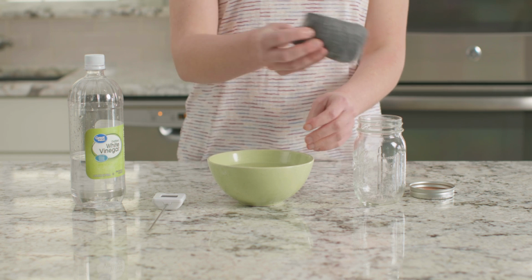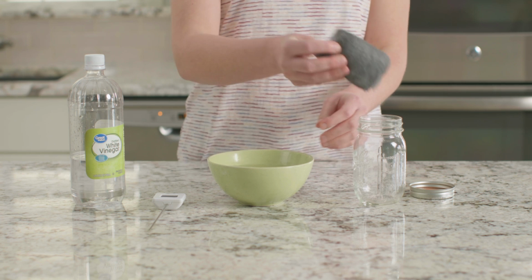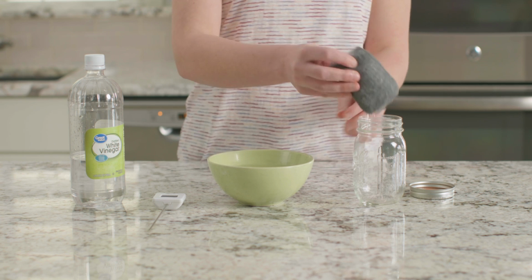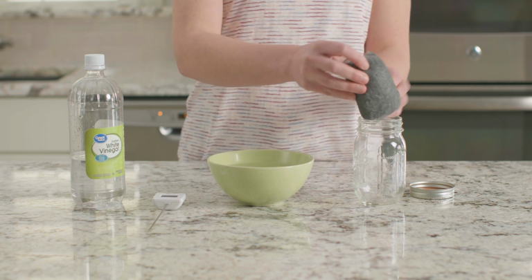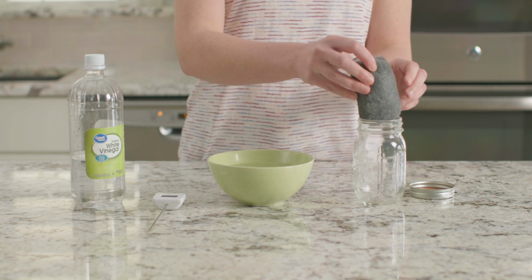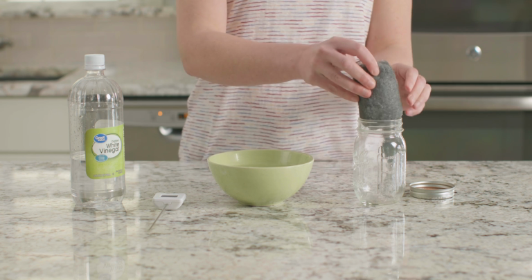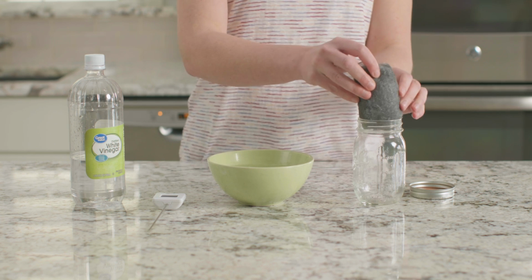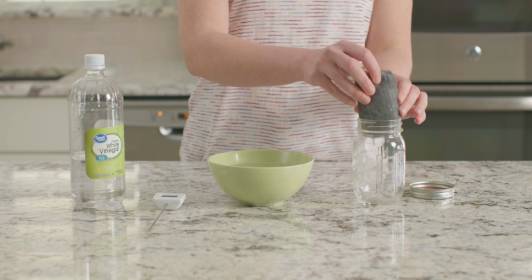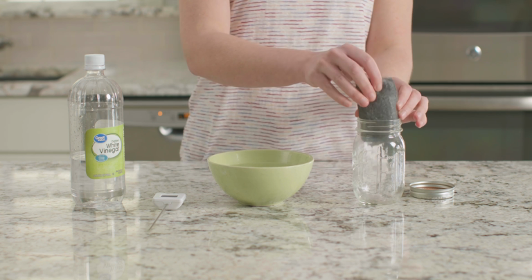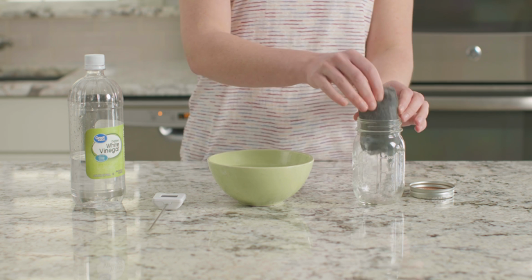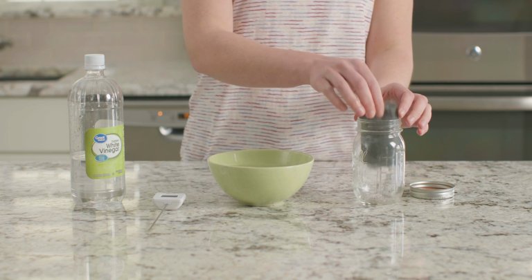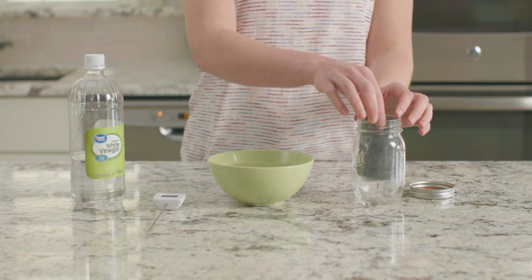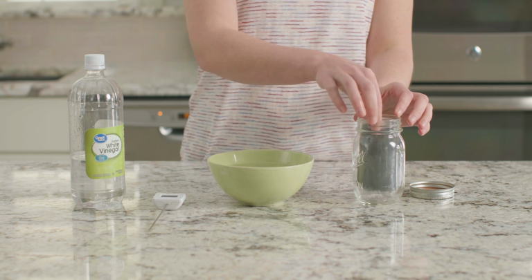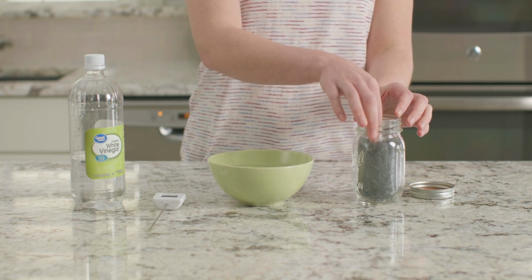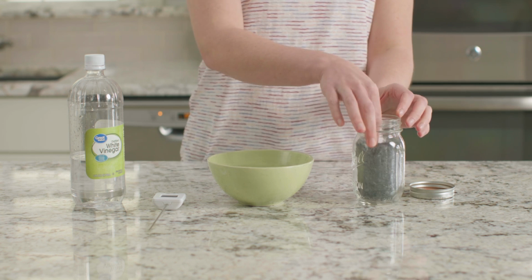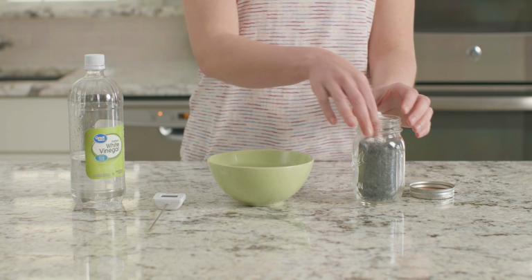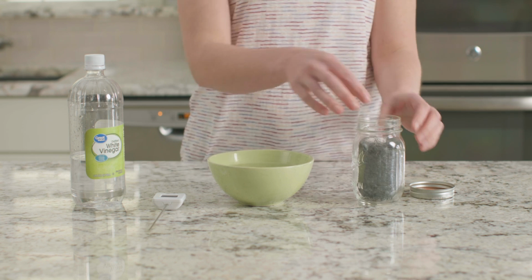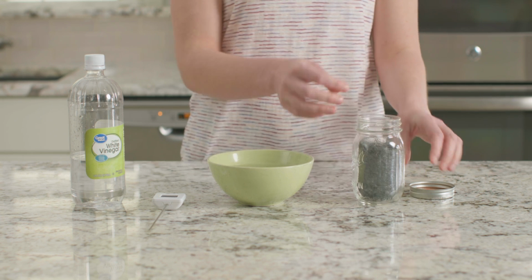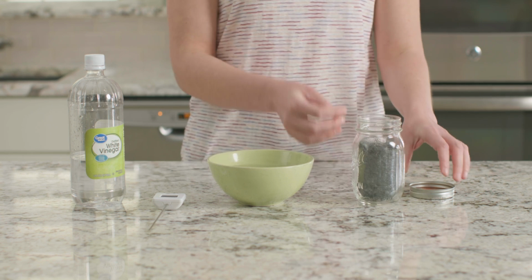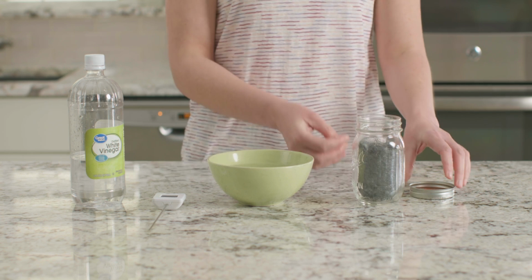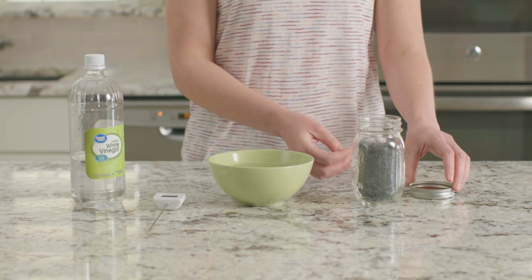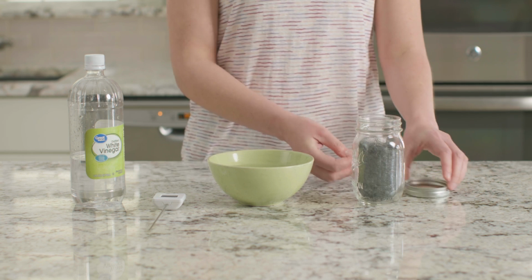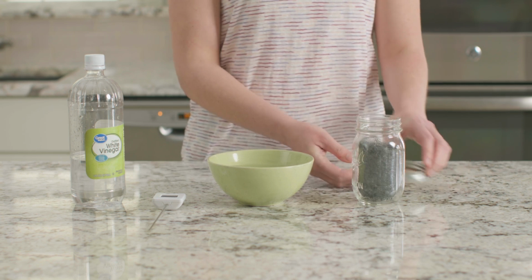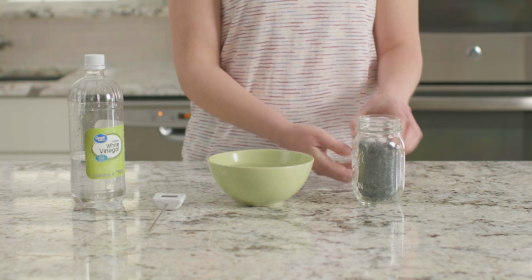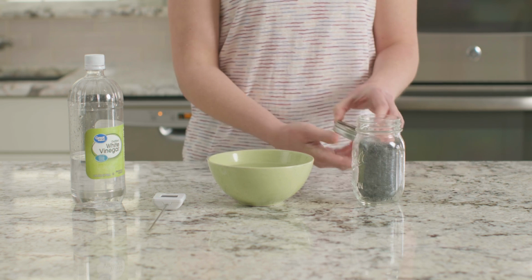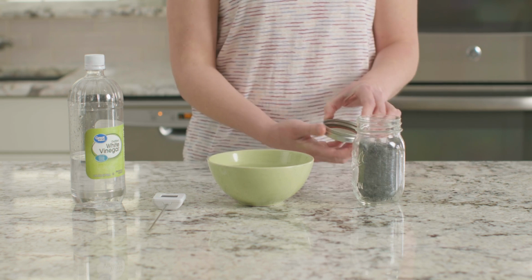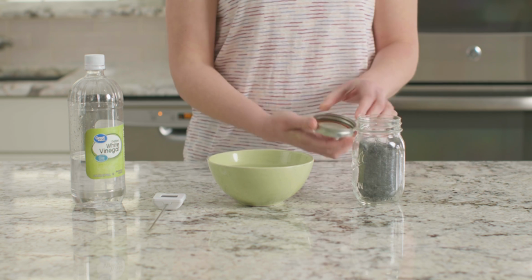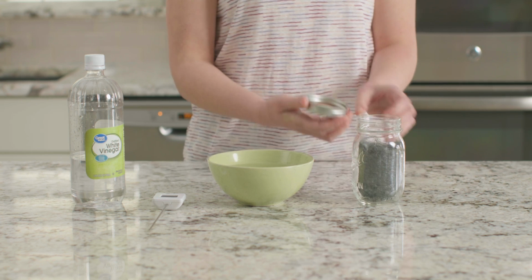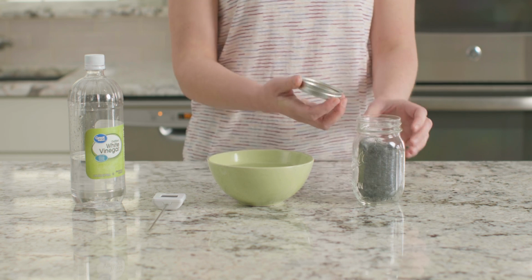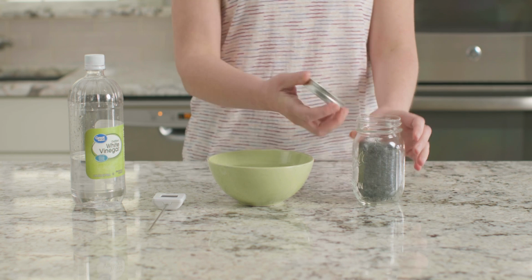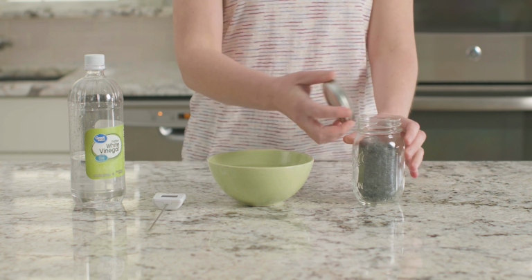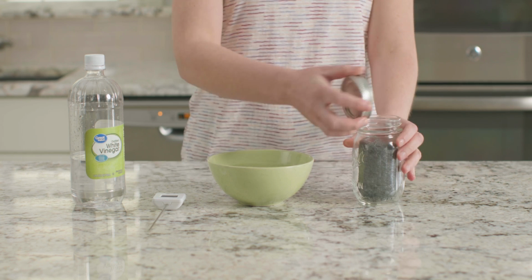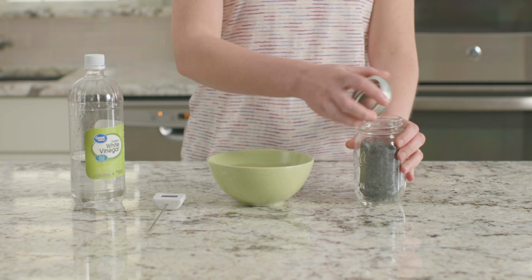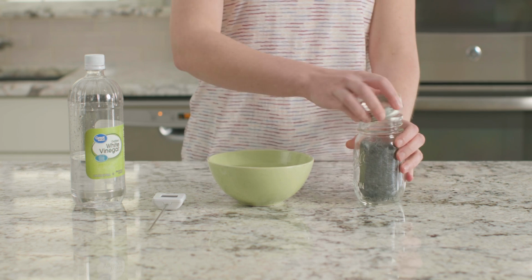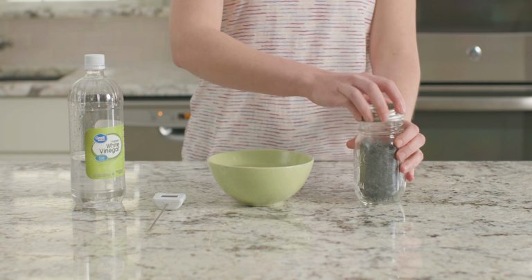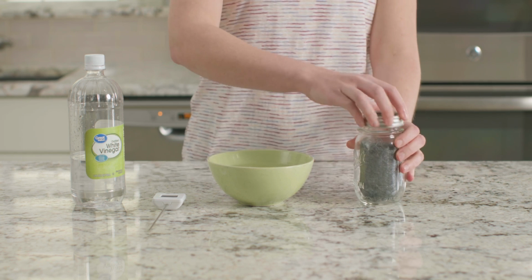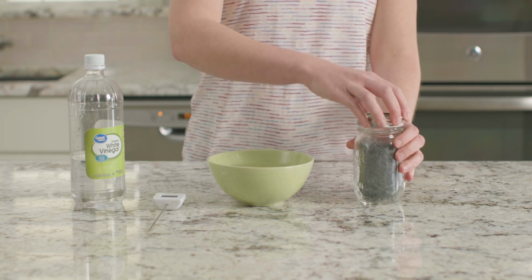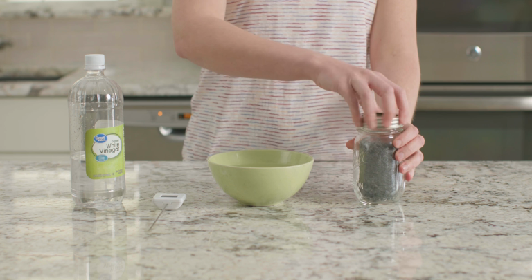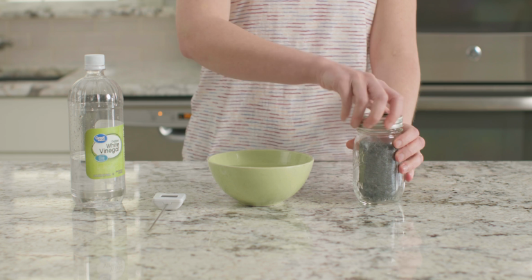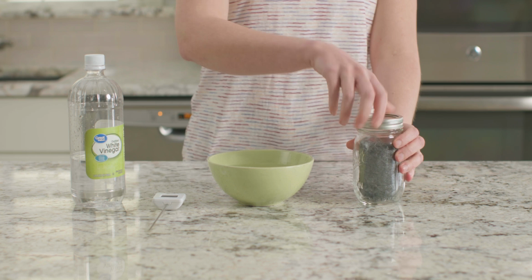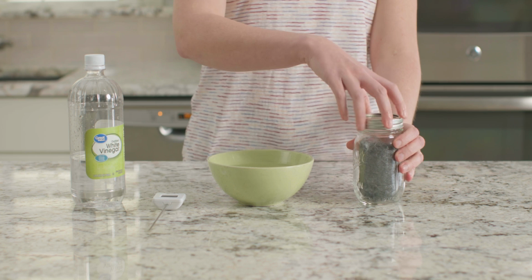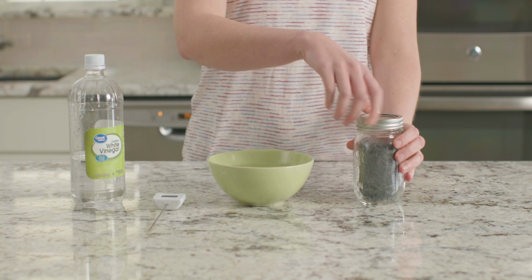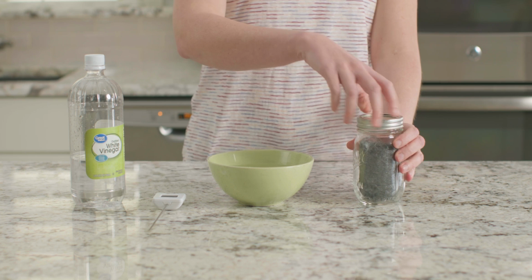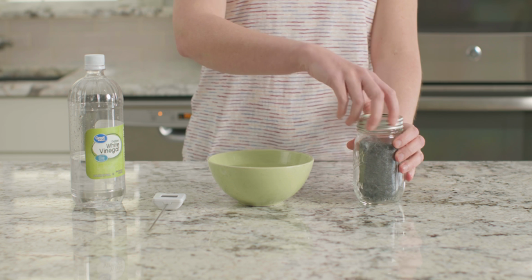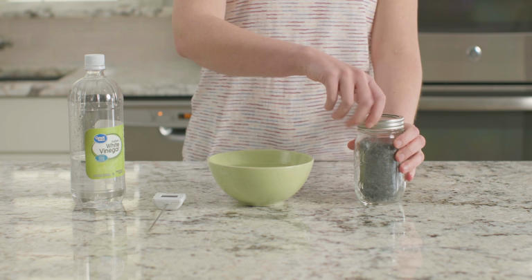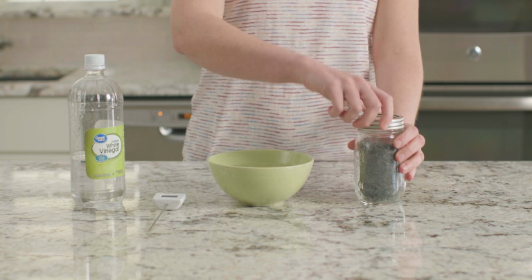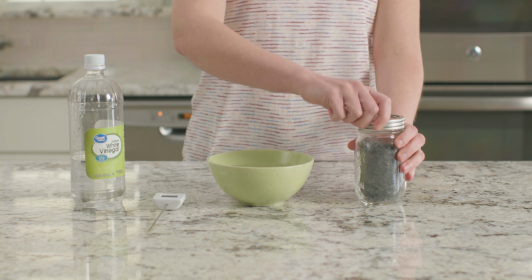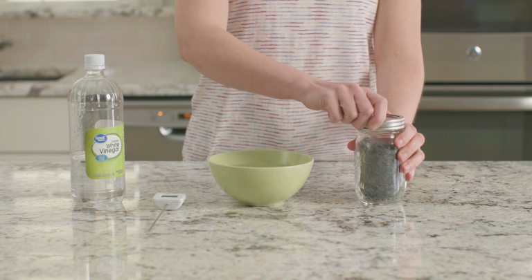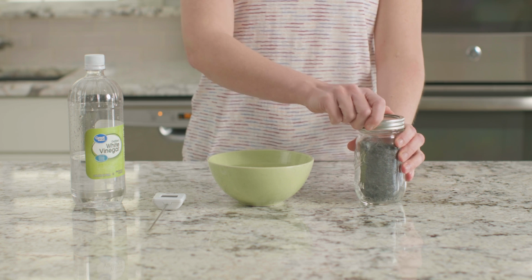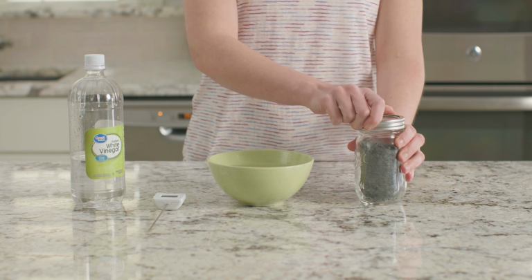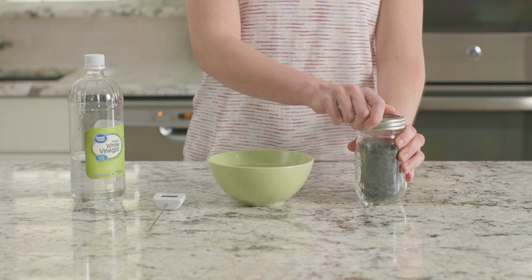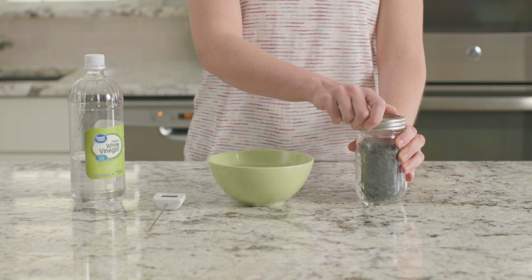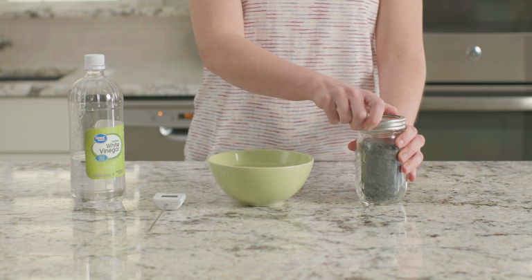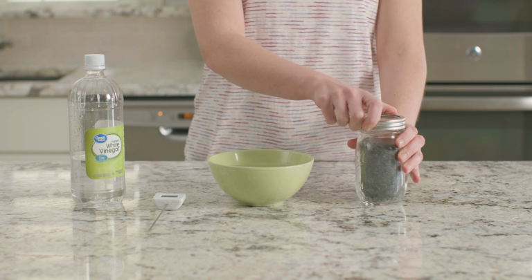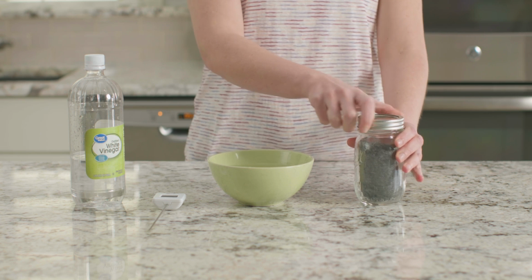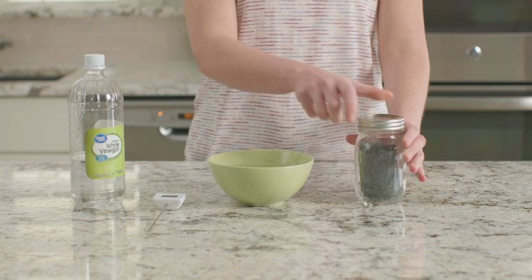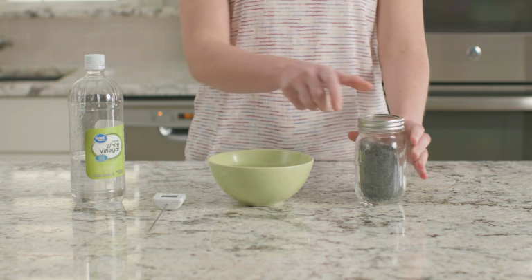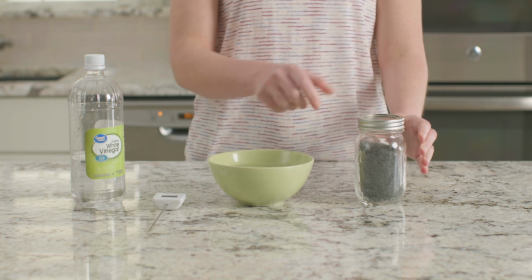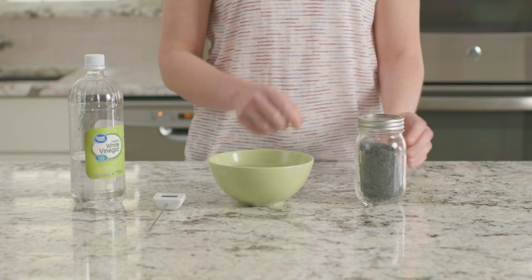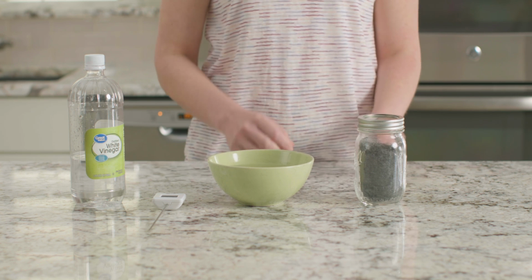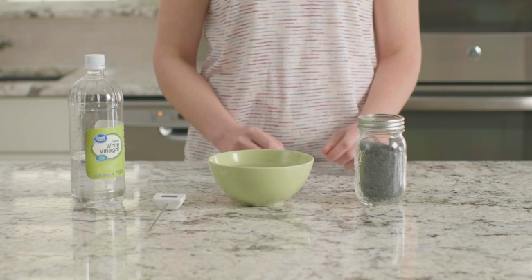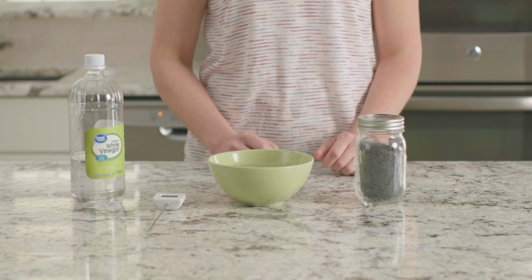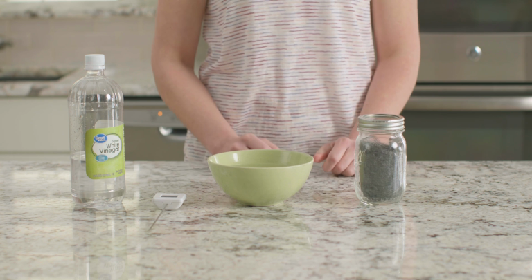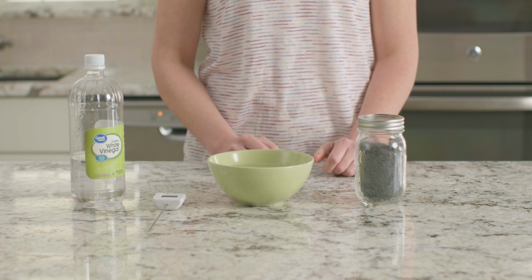Then I'm going to place it back in the bottom of our jar and put on the lid. We need to wait five more minutes before we take the temperature again.